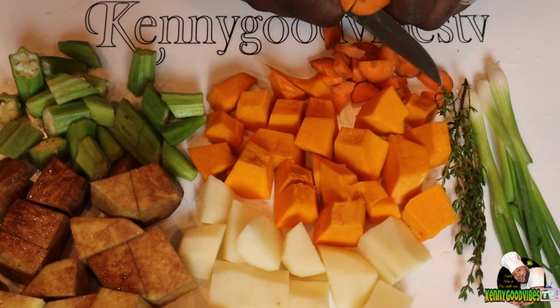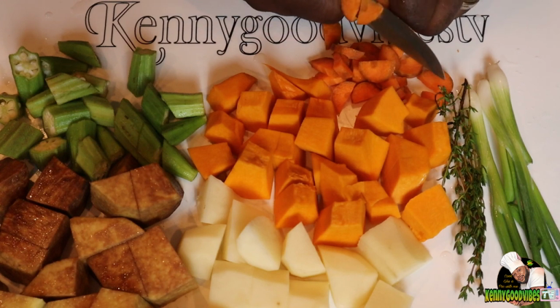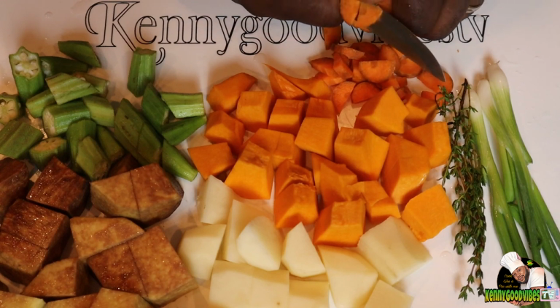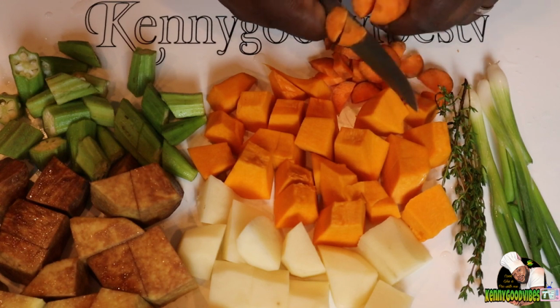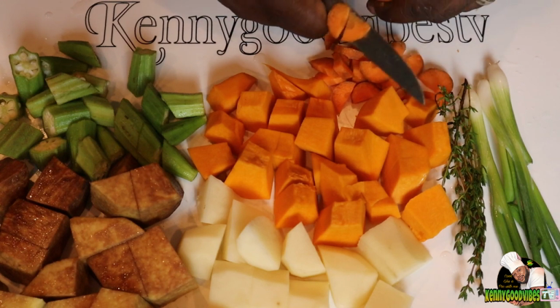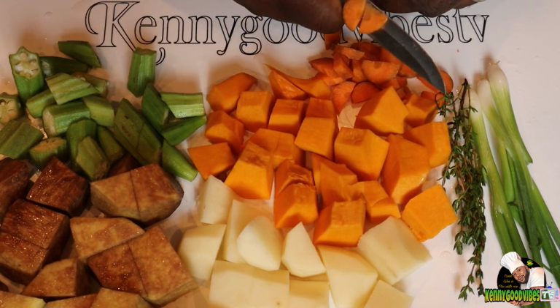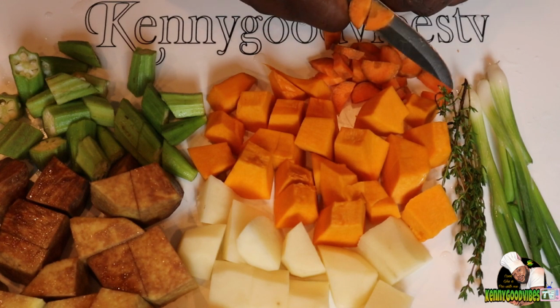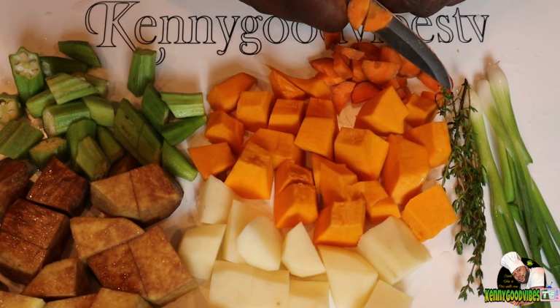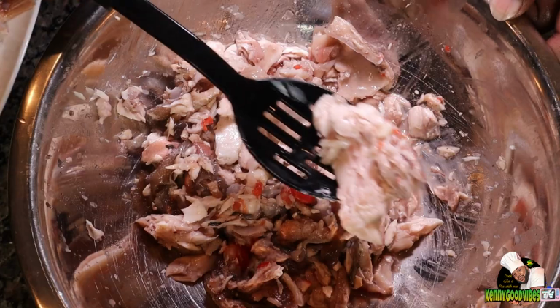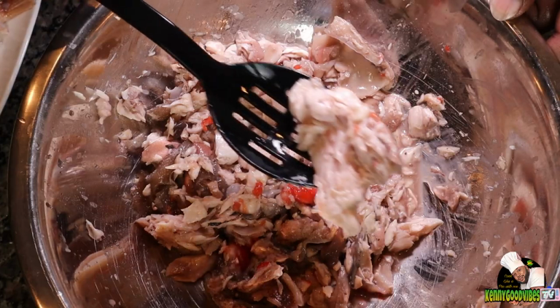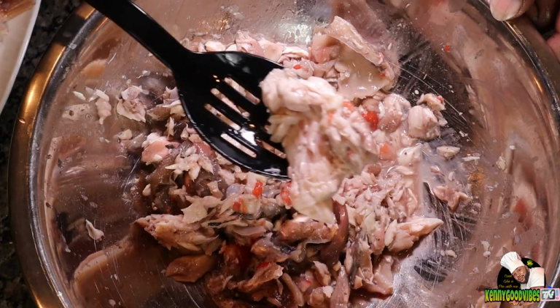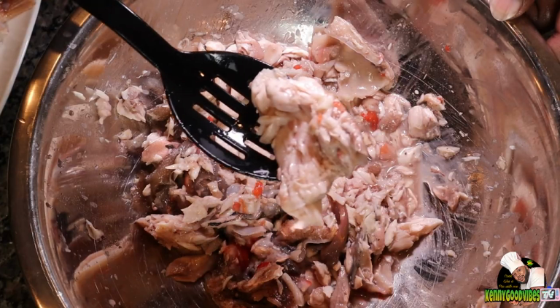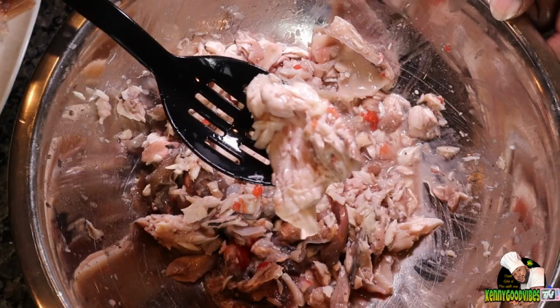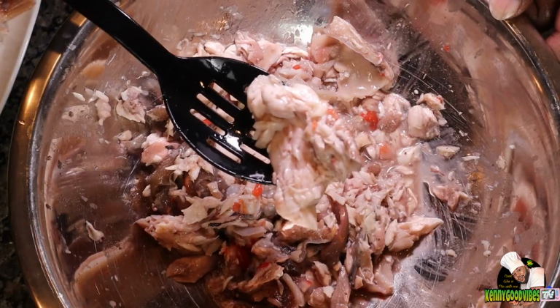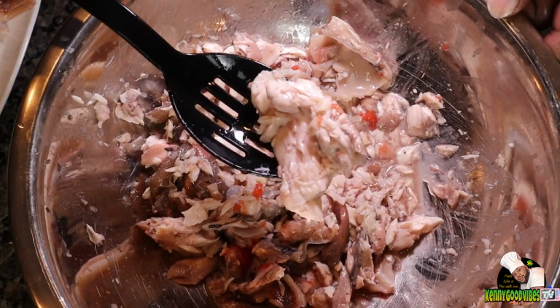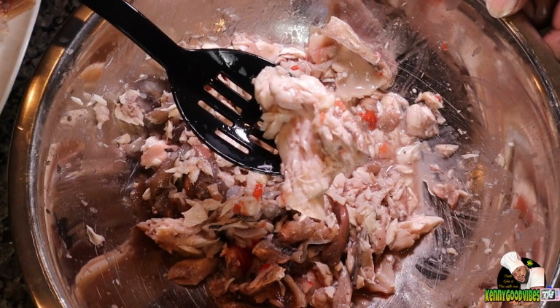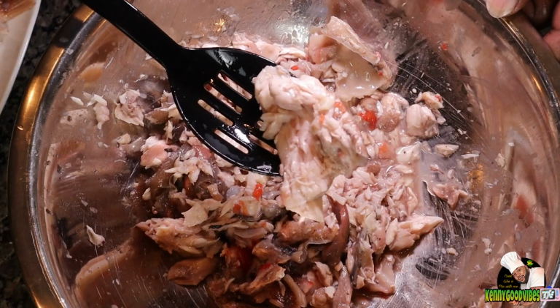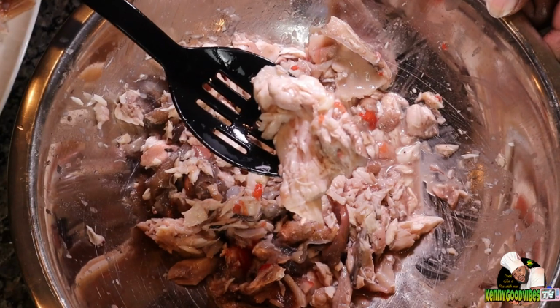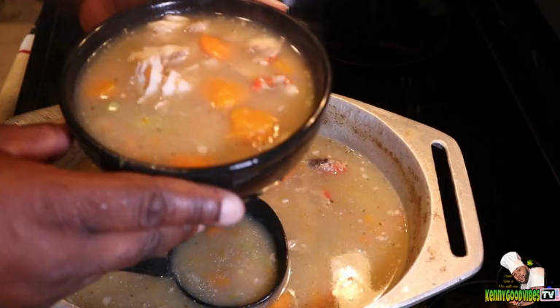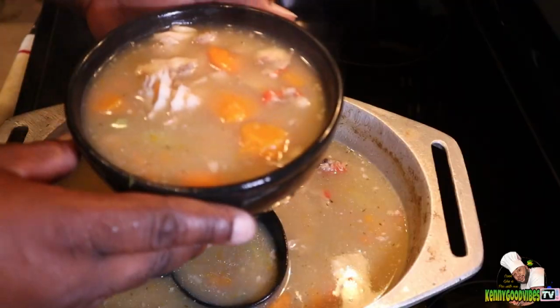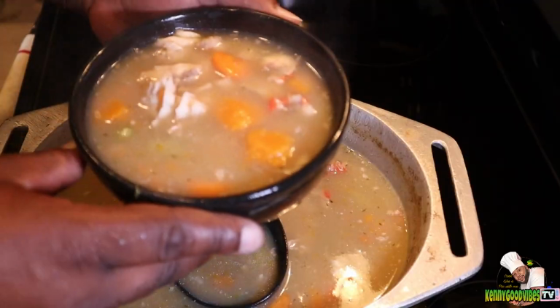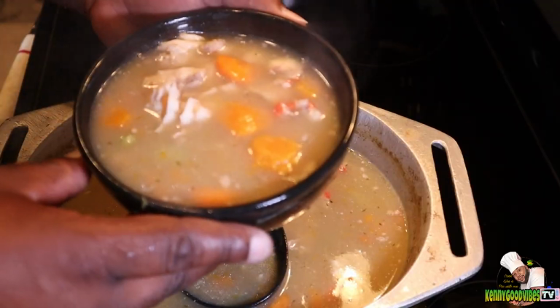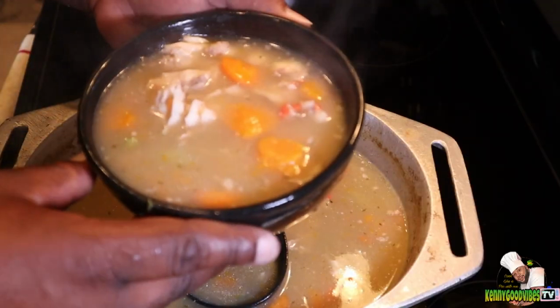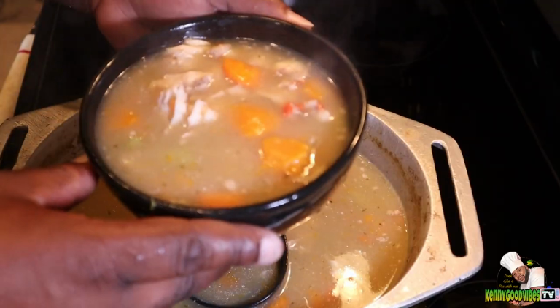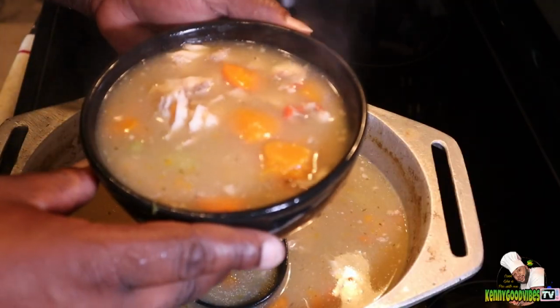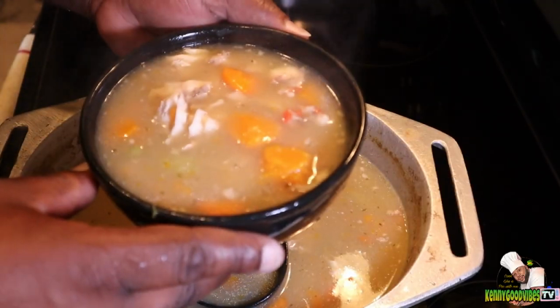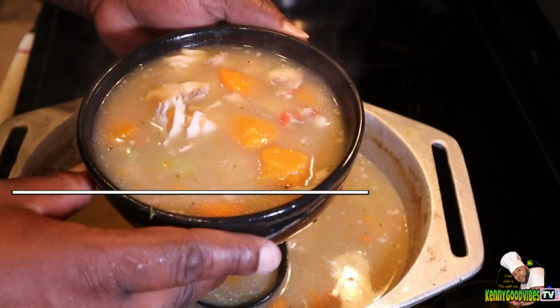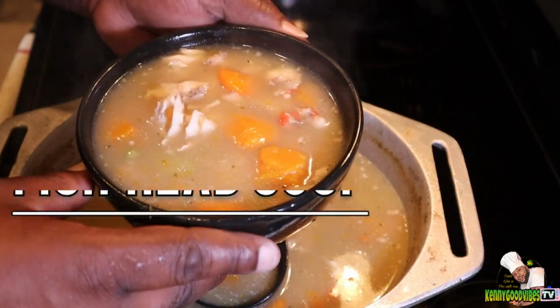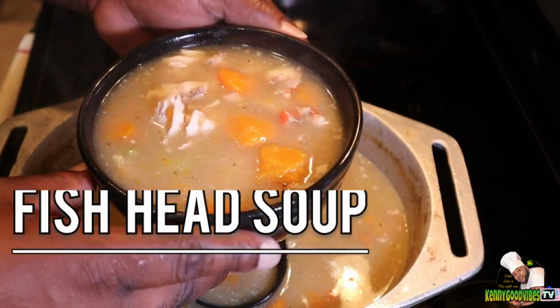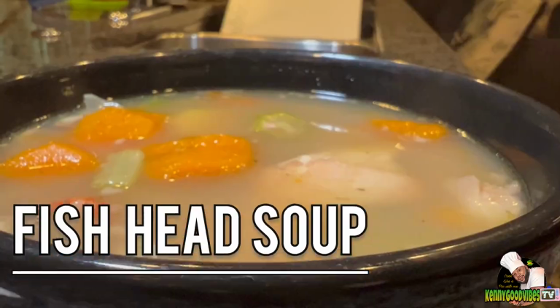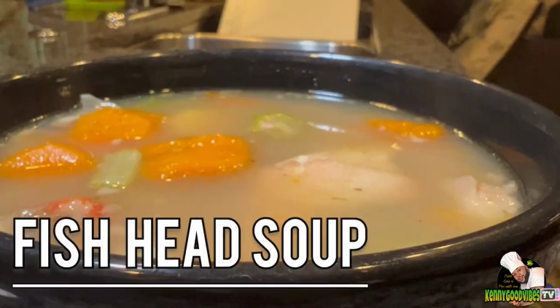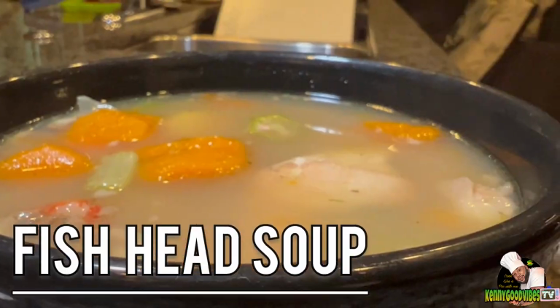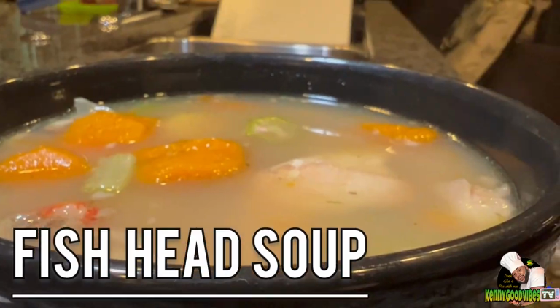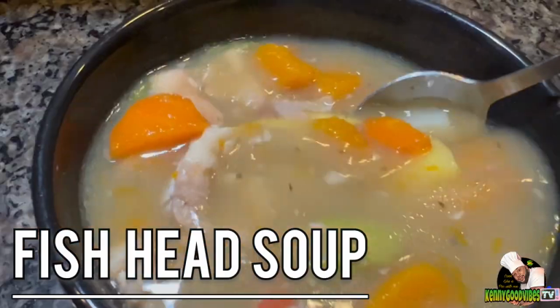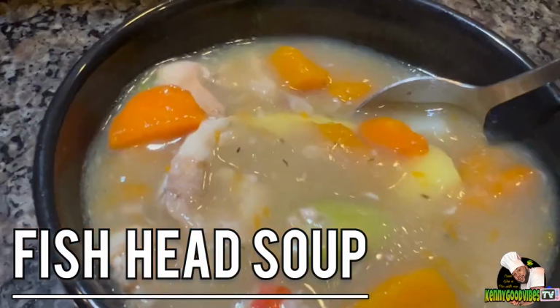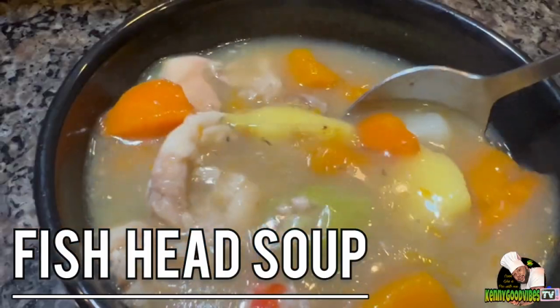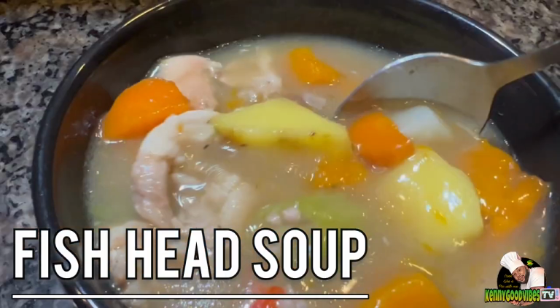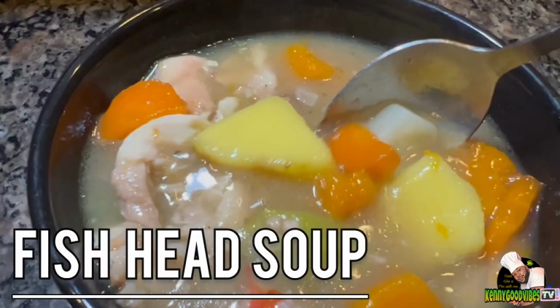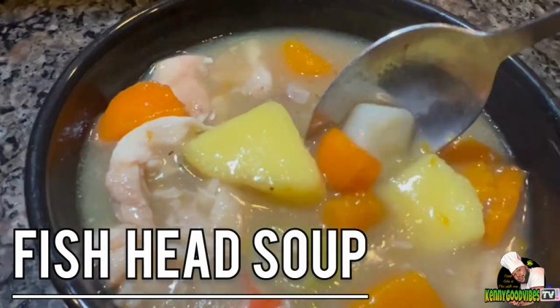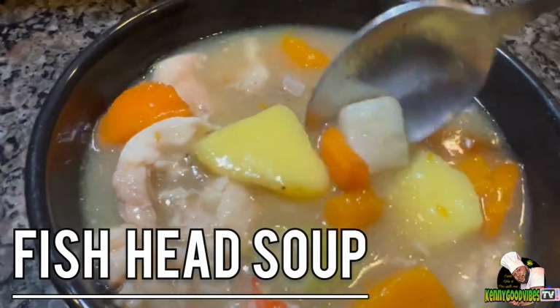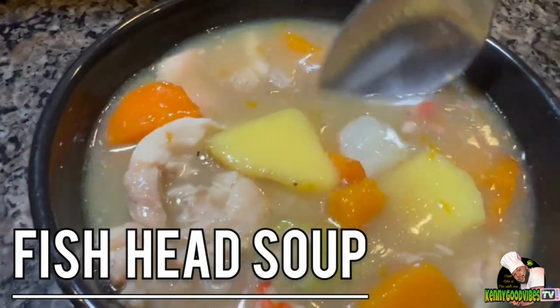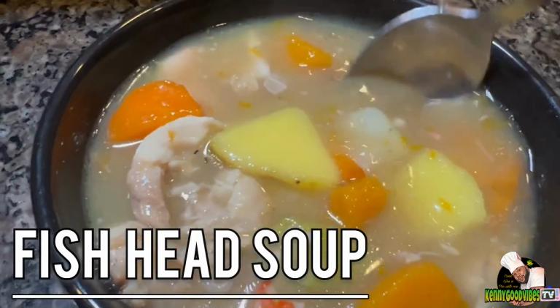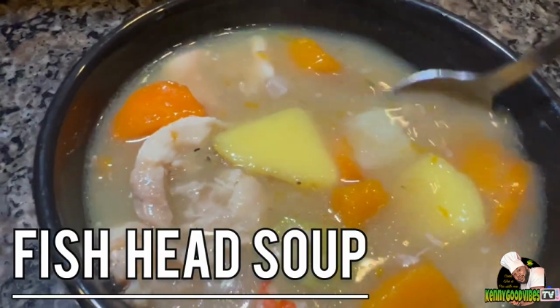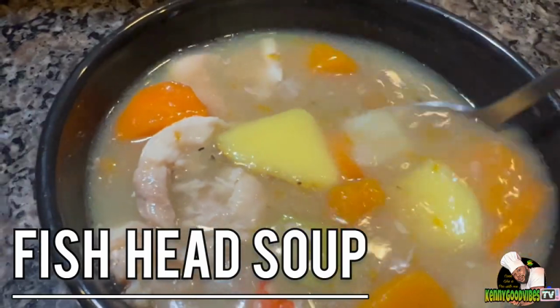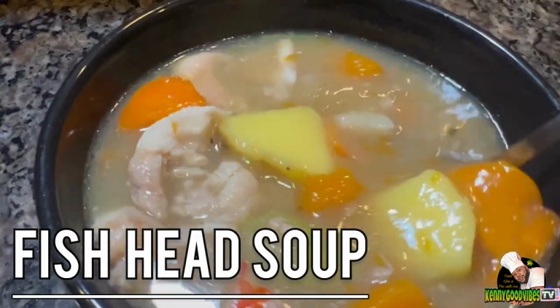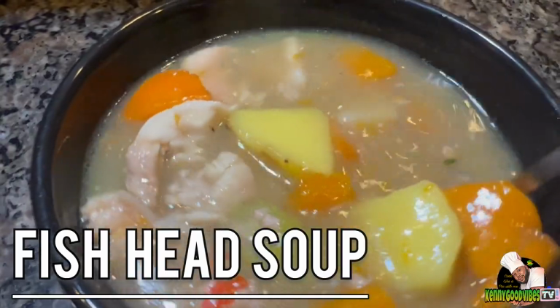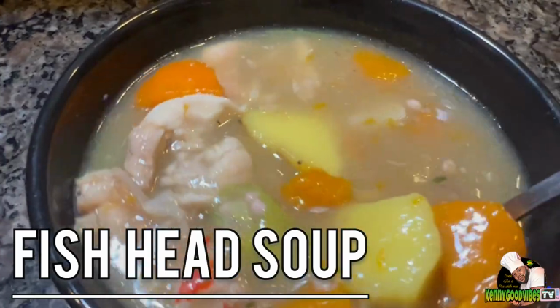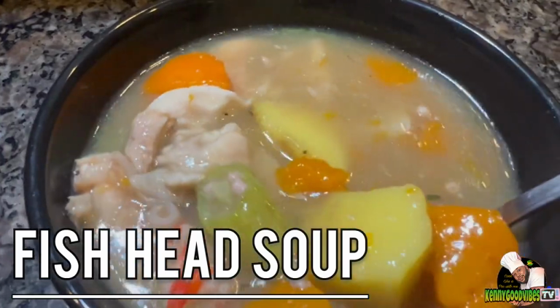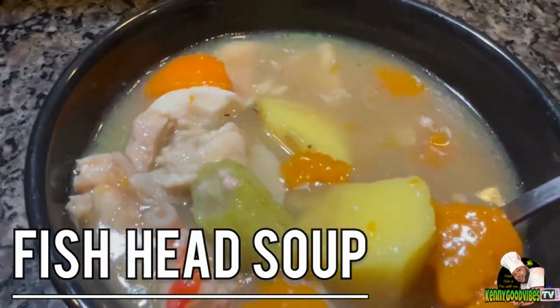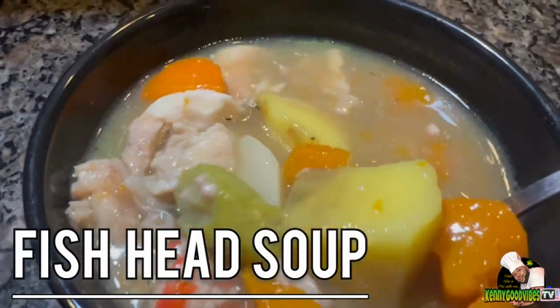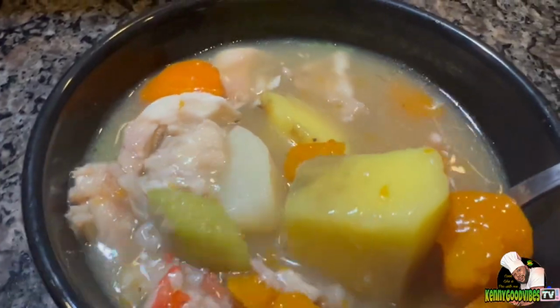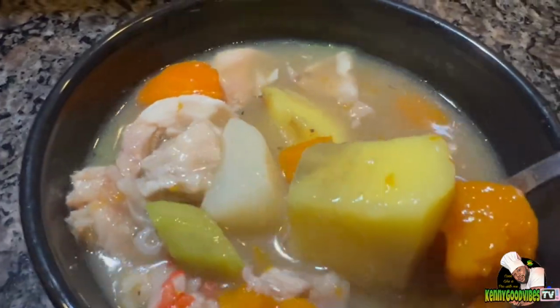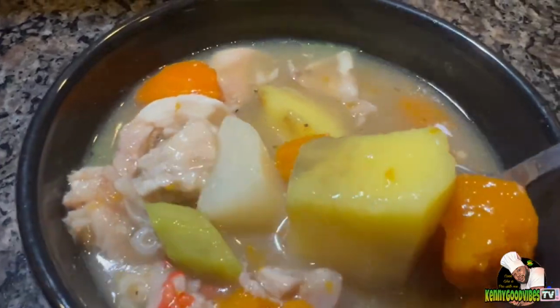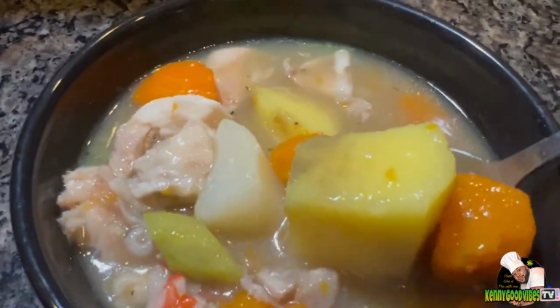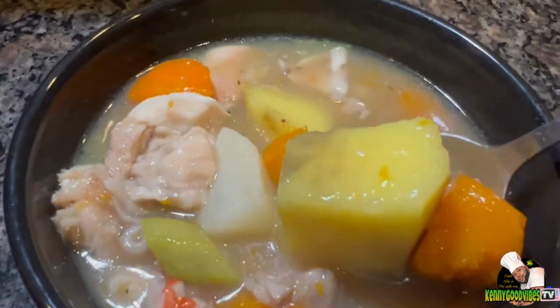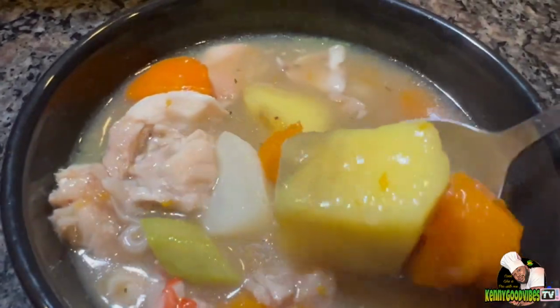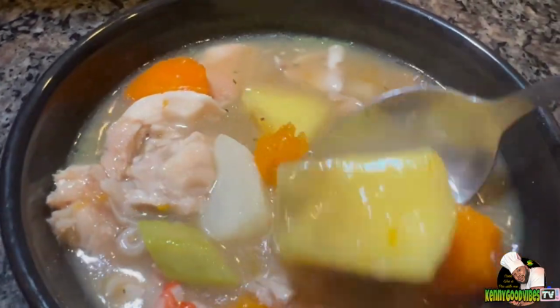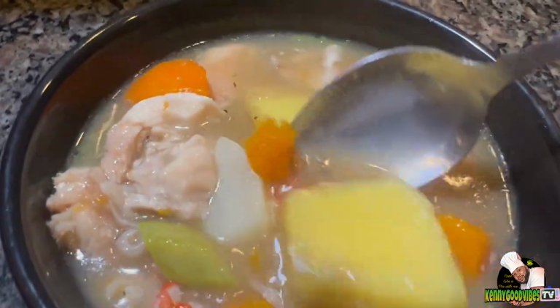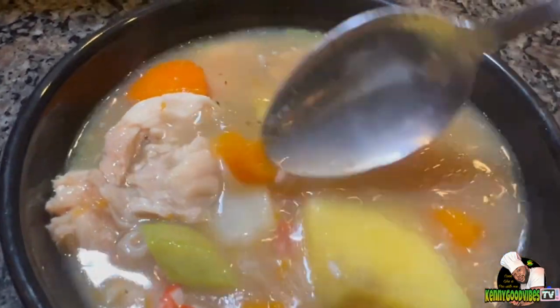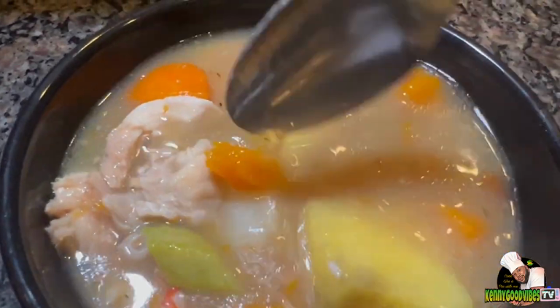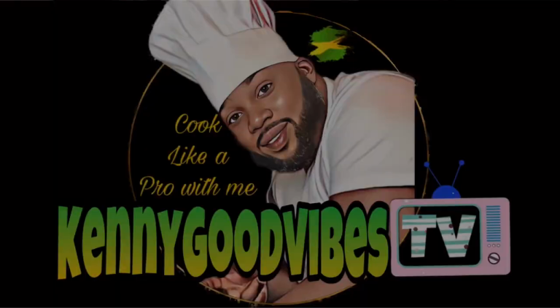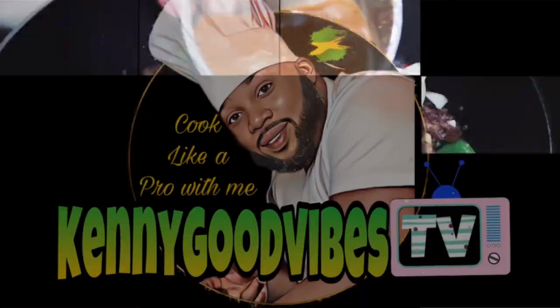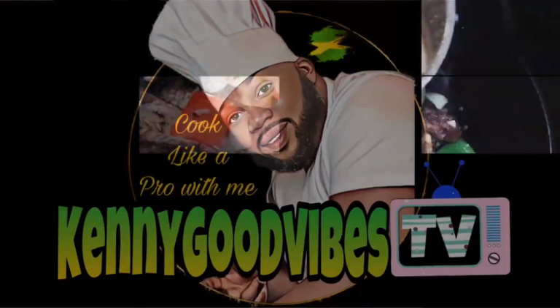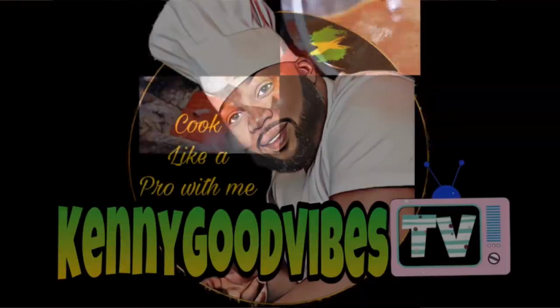What's going on, welcome back! Today on the menu we have some fish head soup, aka fish tea. Let's get right into it.